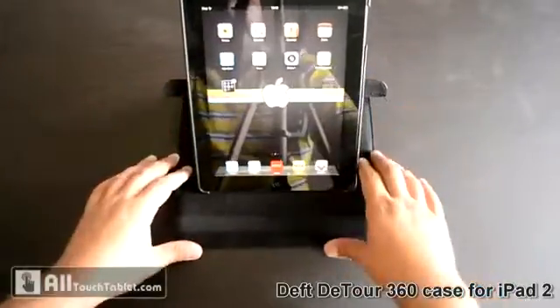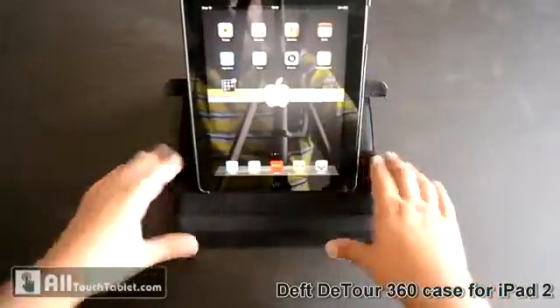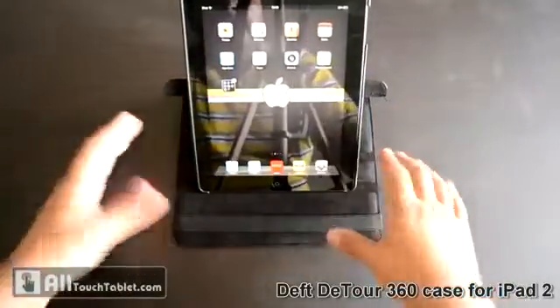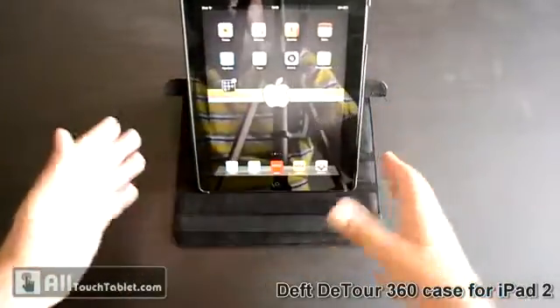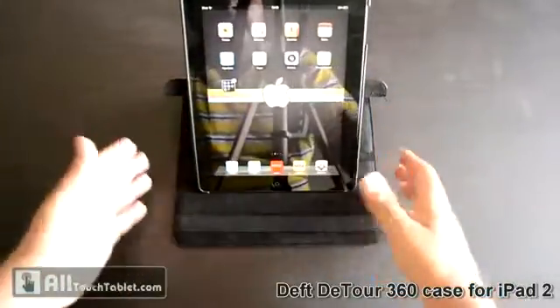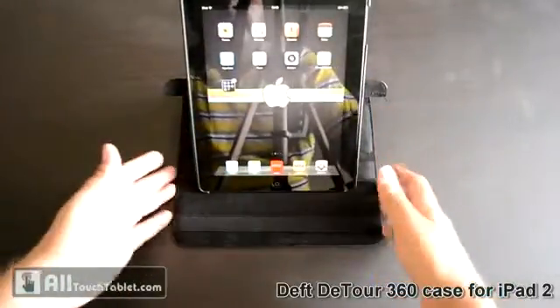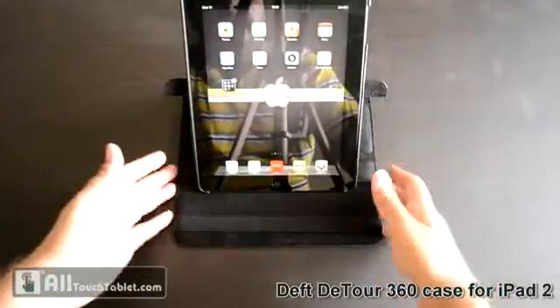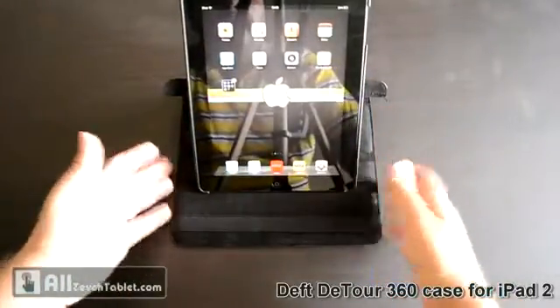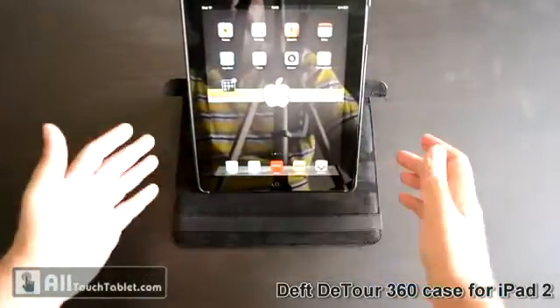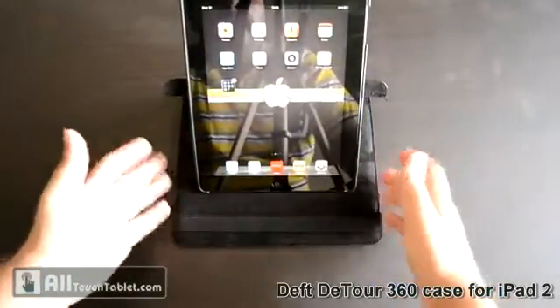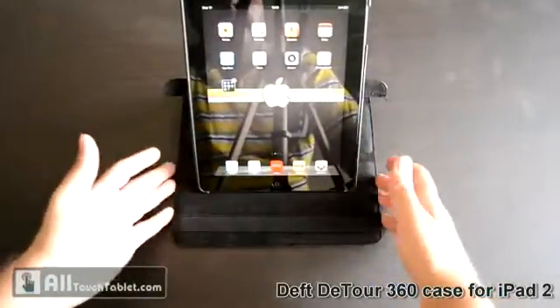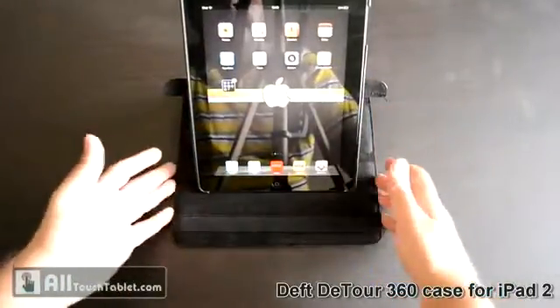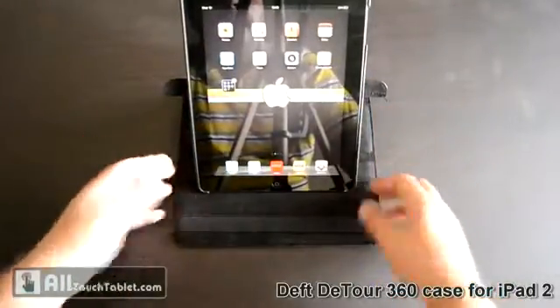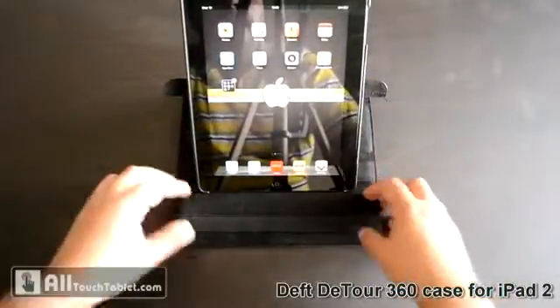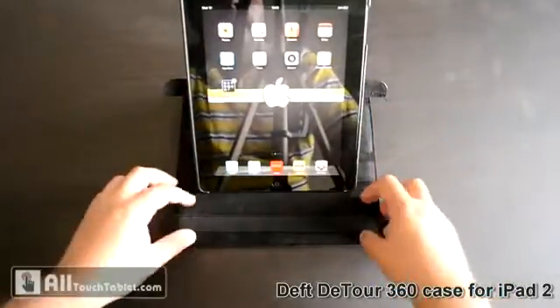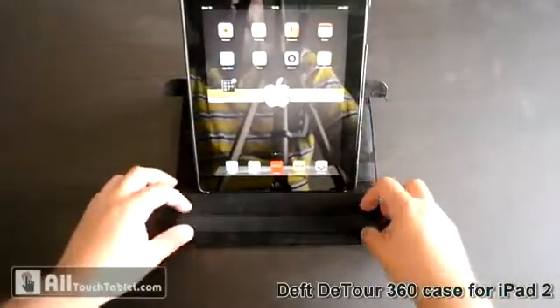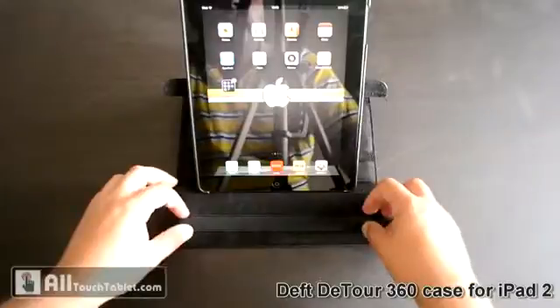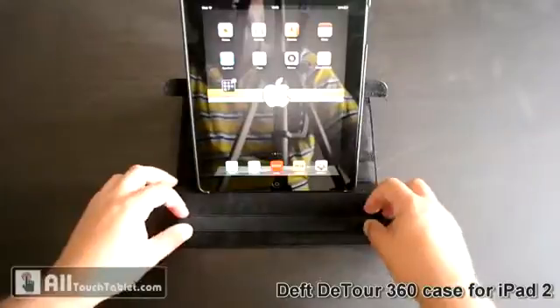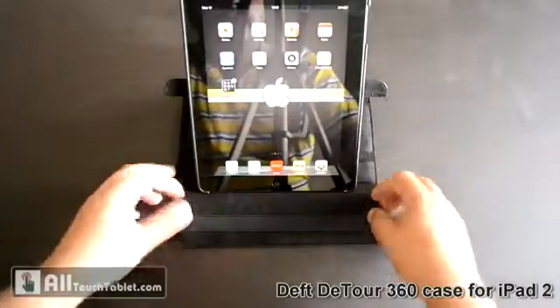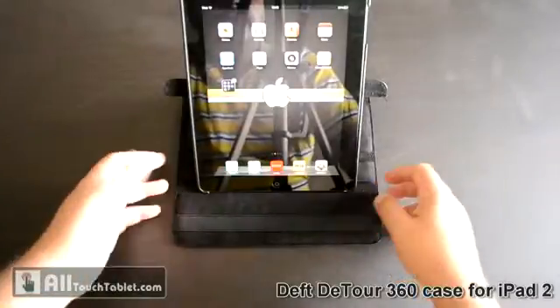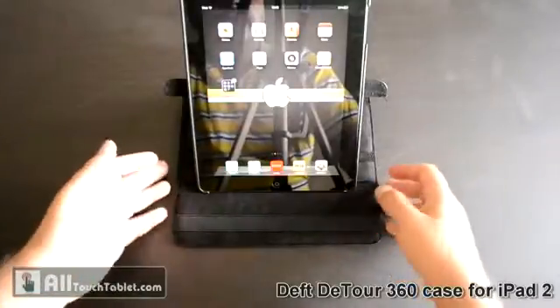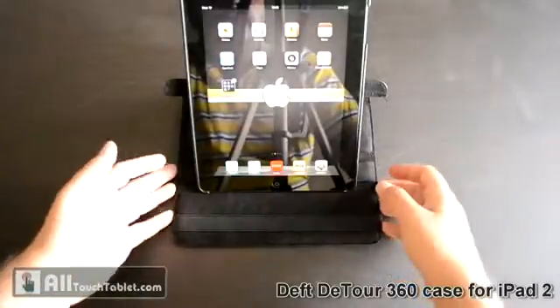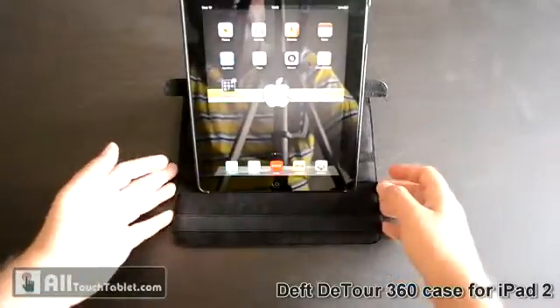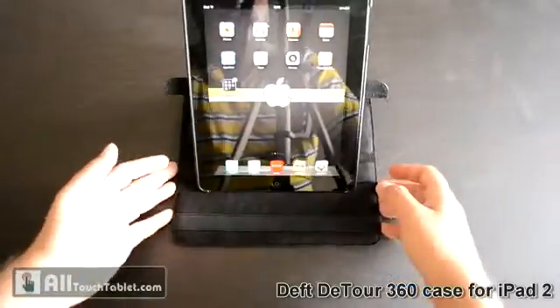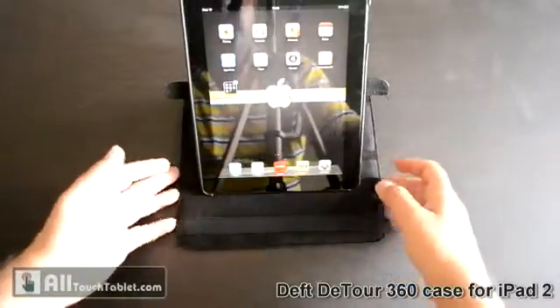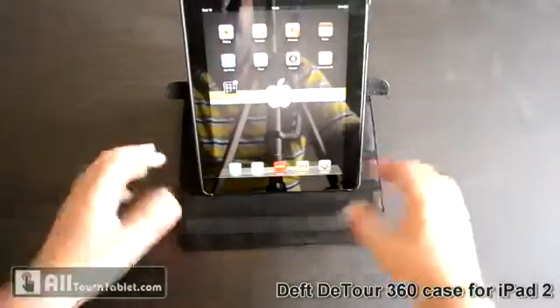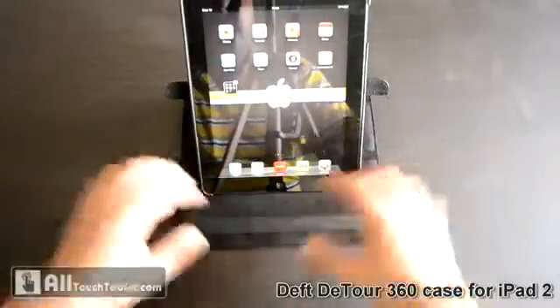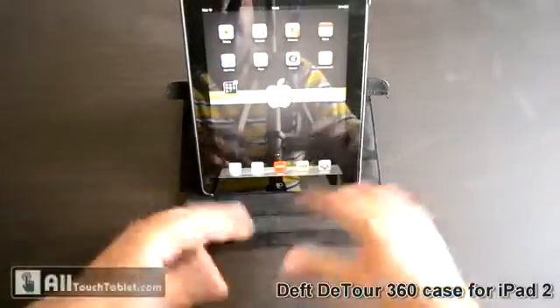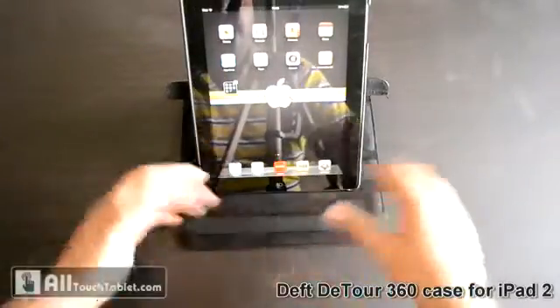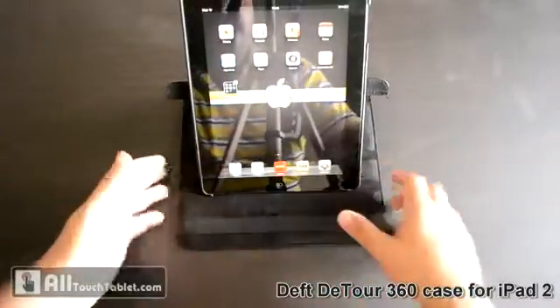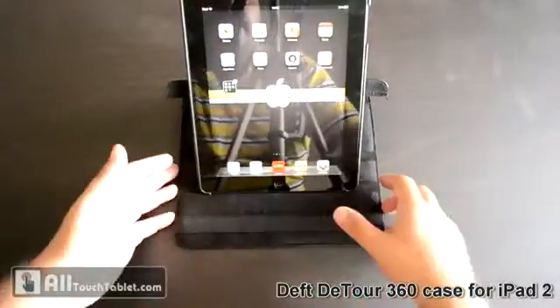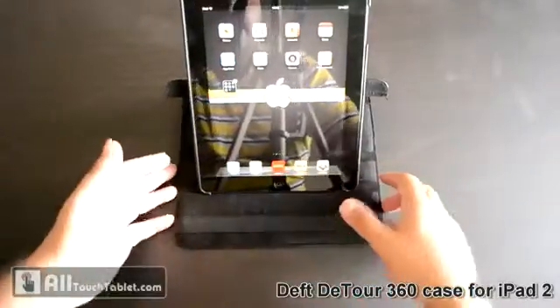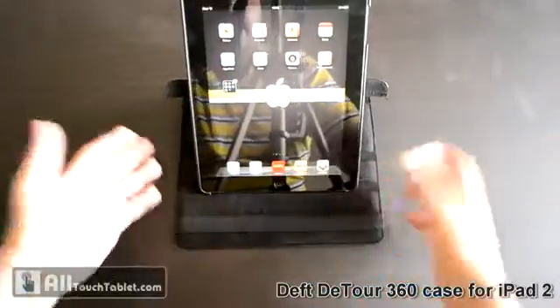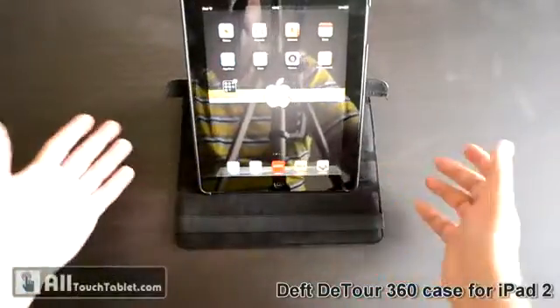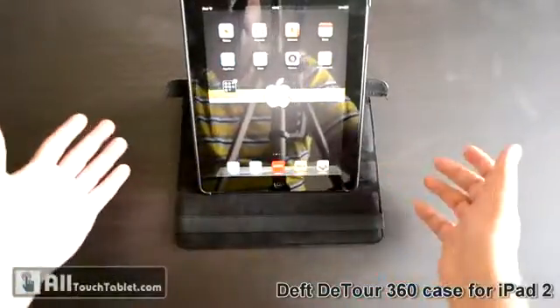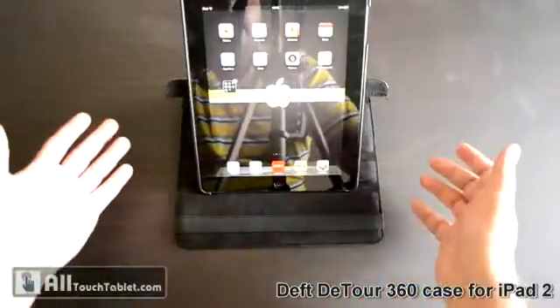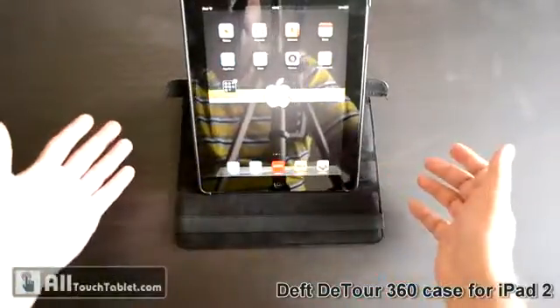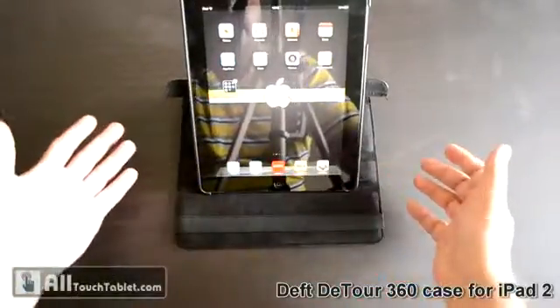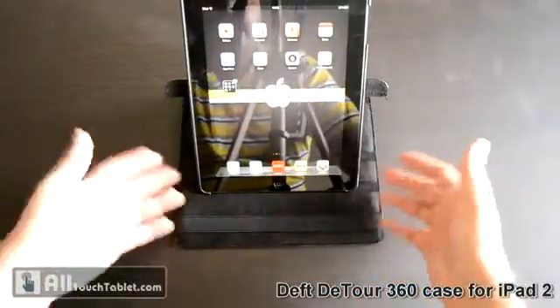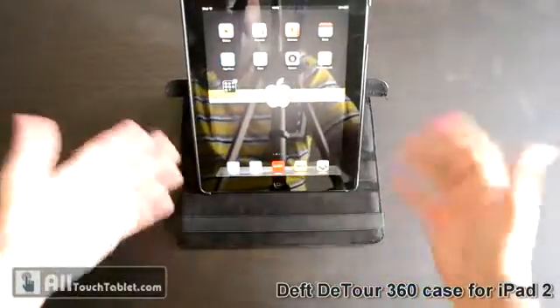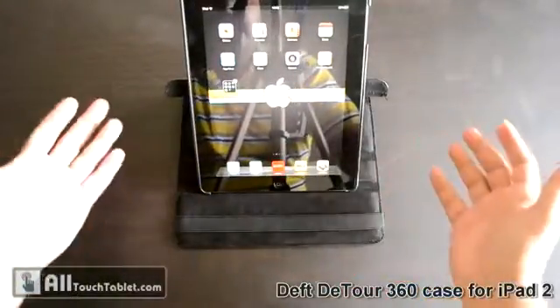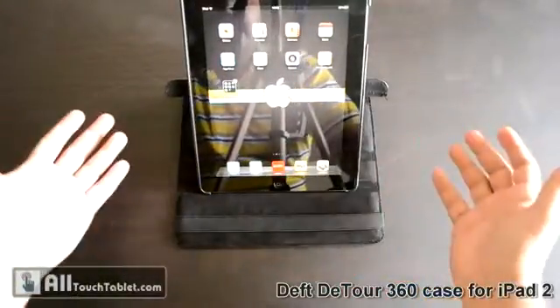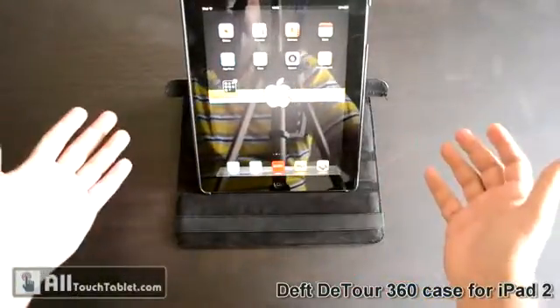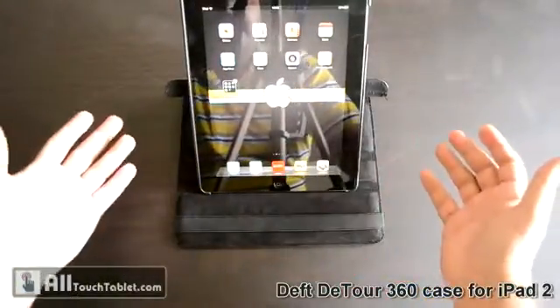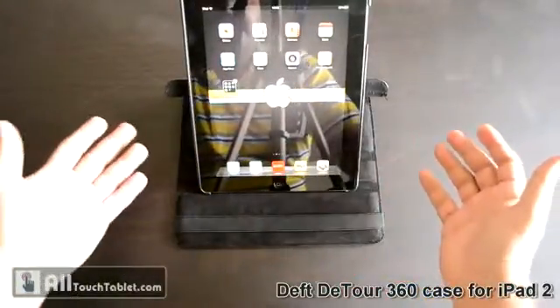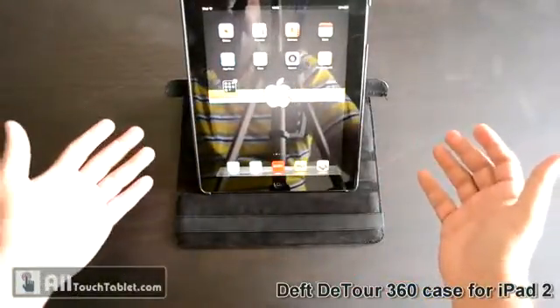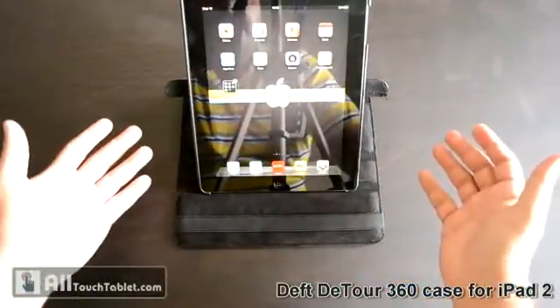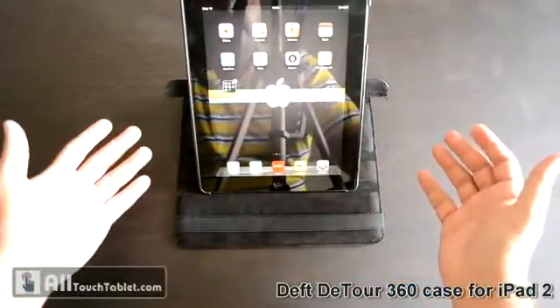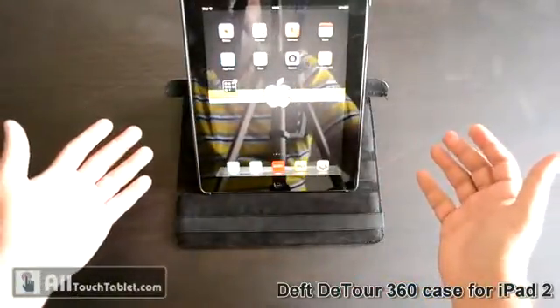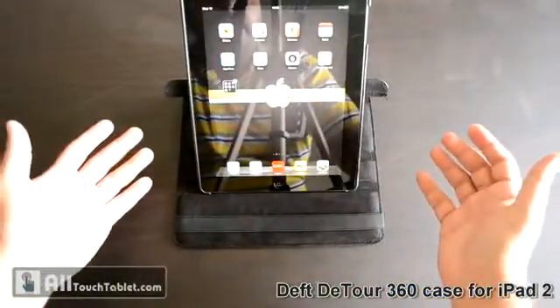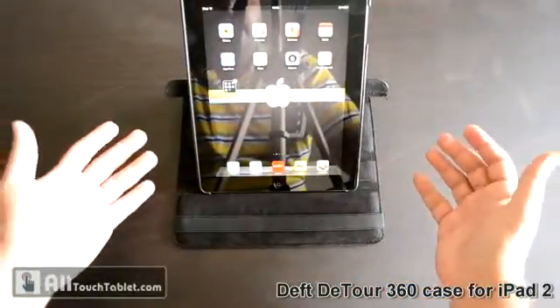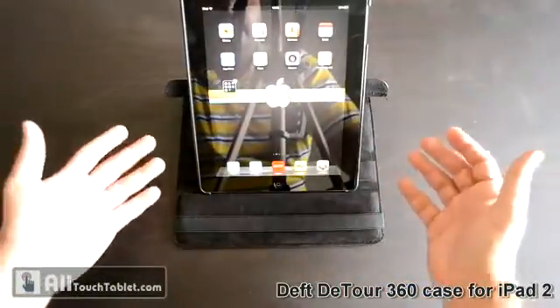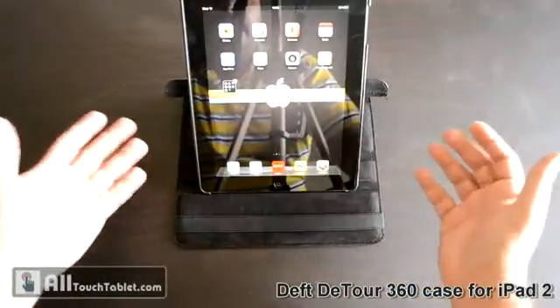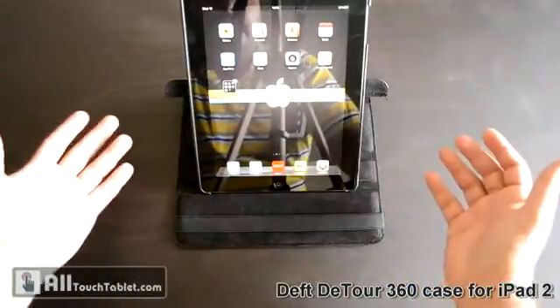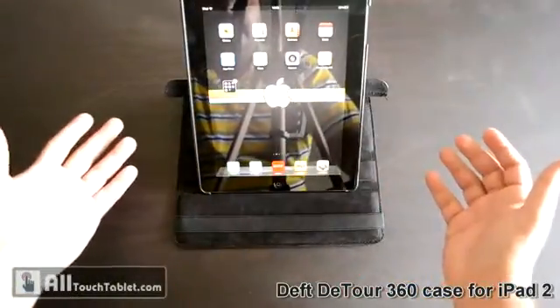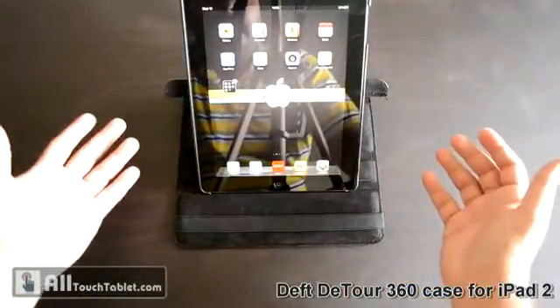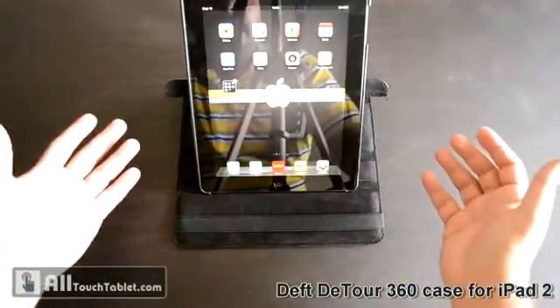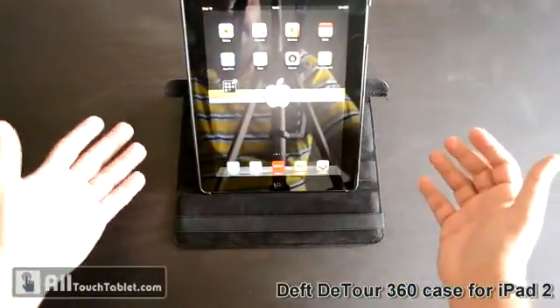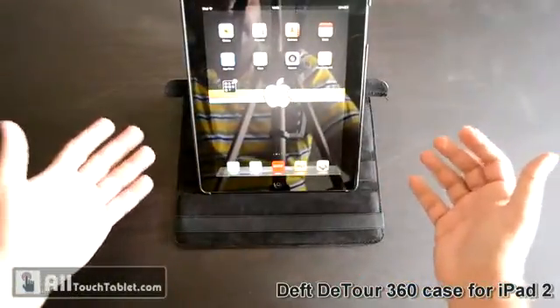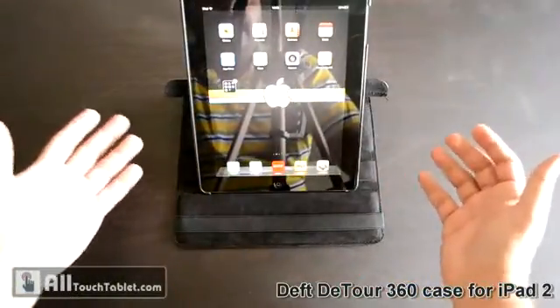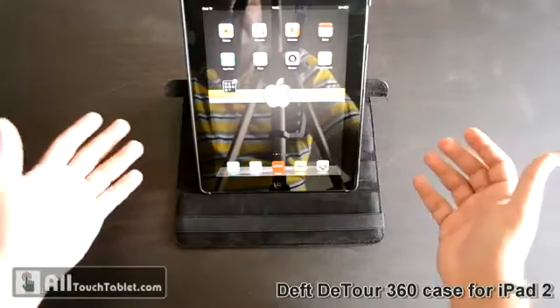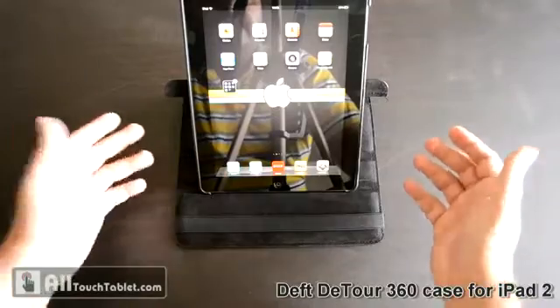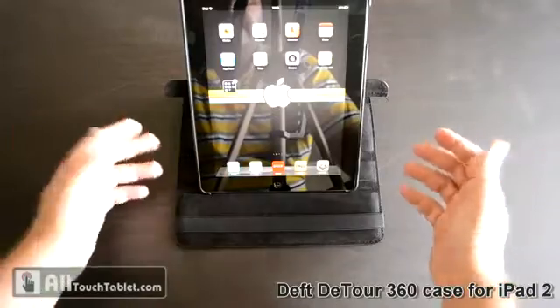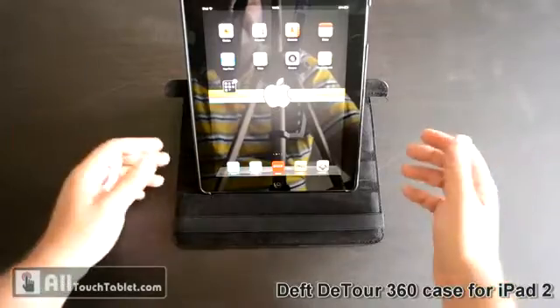You can pair it with a wireless keyboard and use it exactly like a notebook. It's very easy to do so and hassle-free.